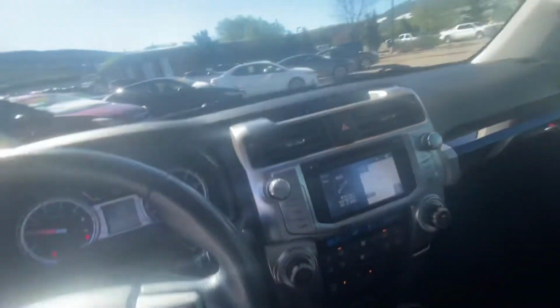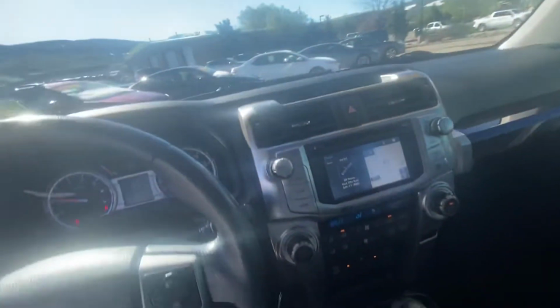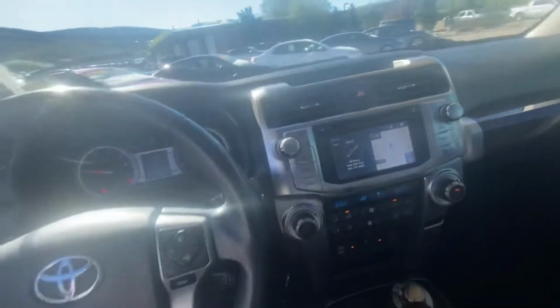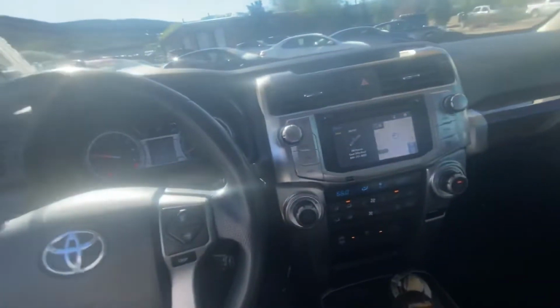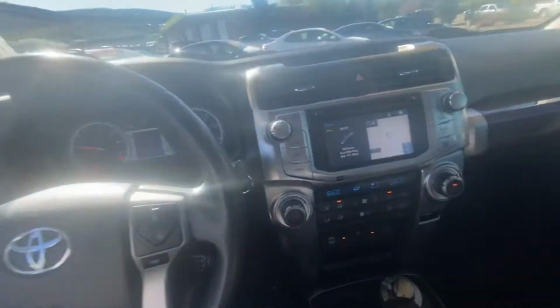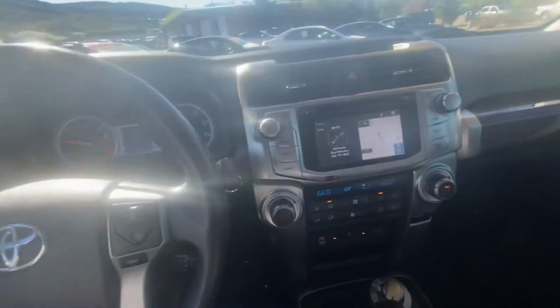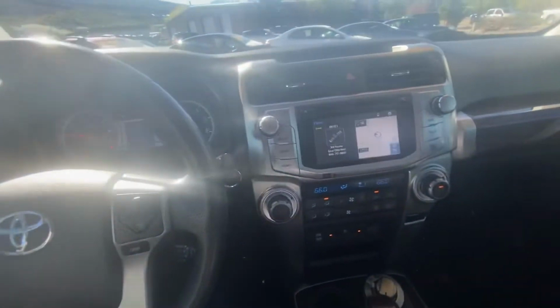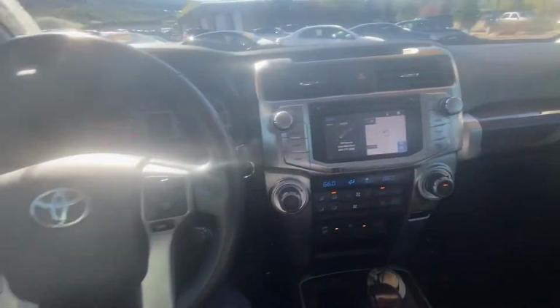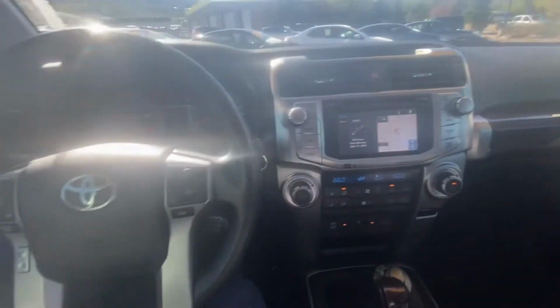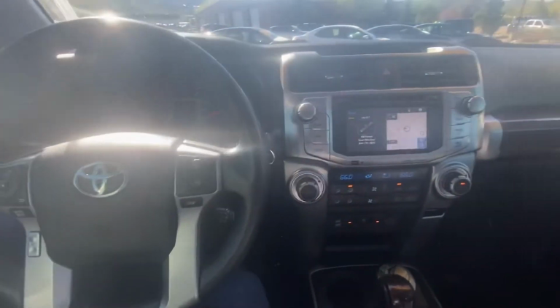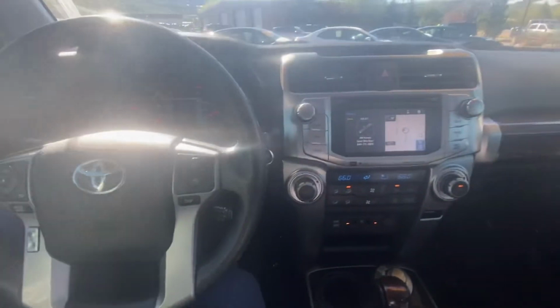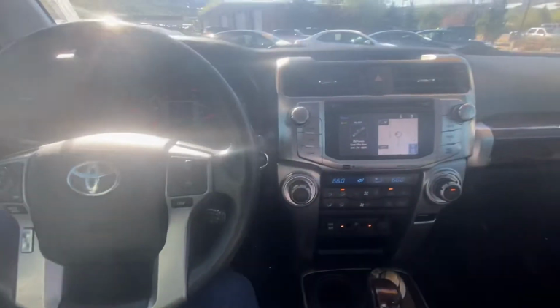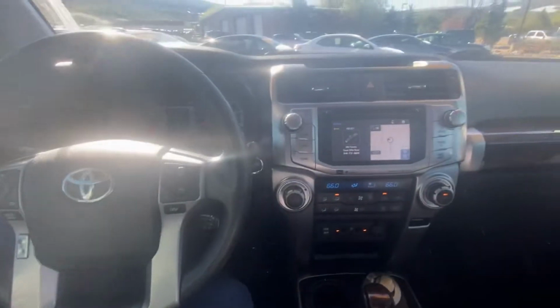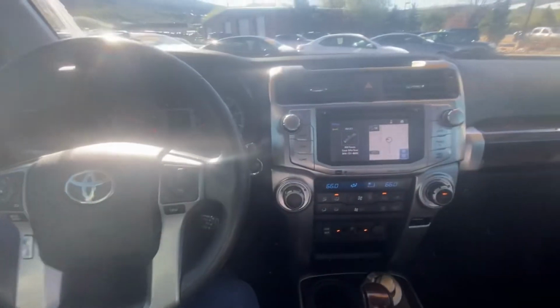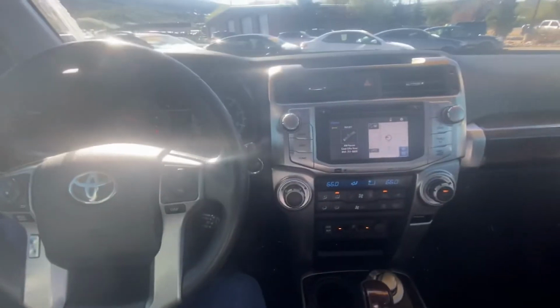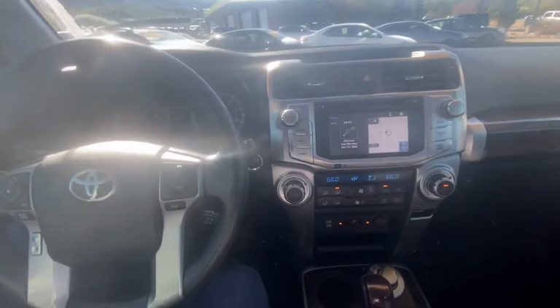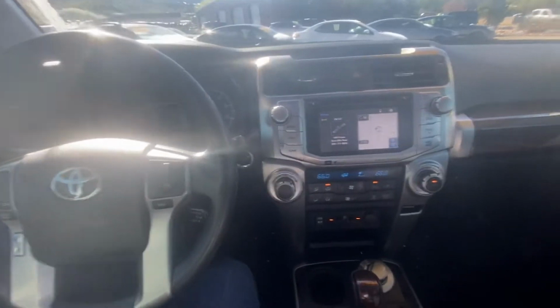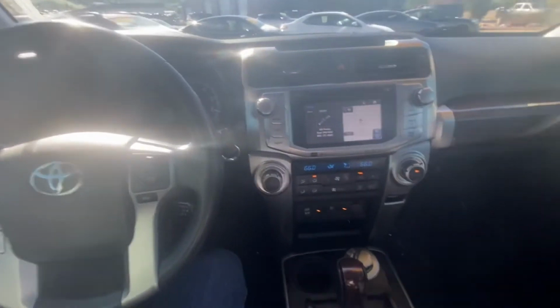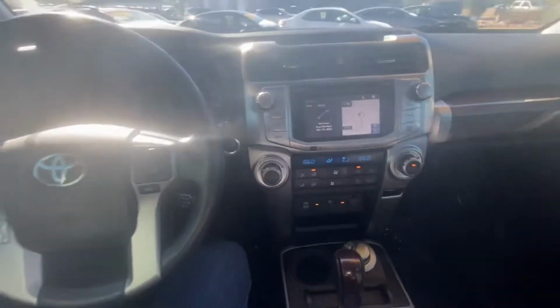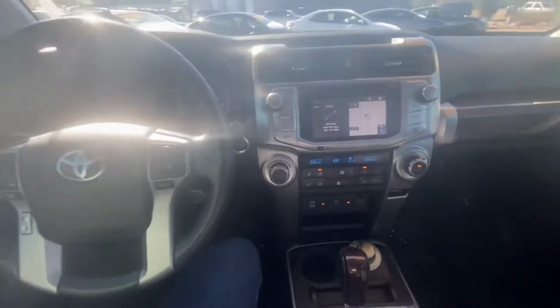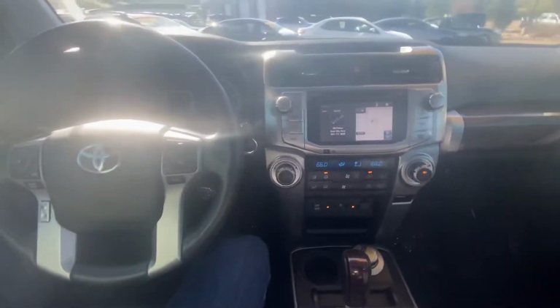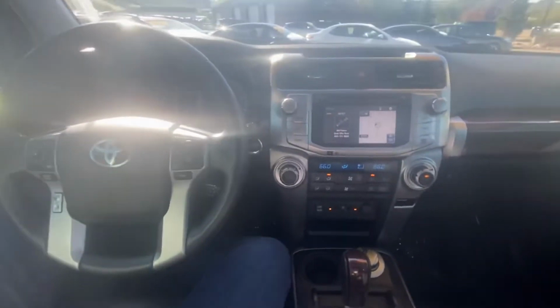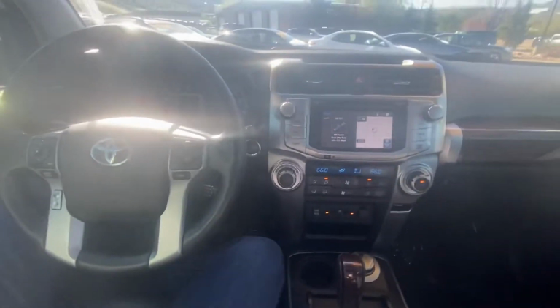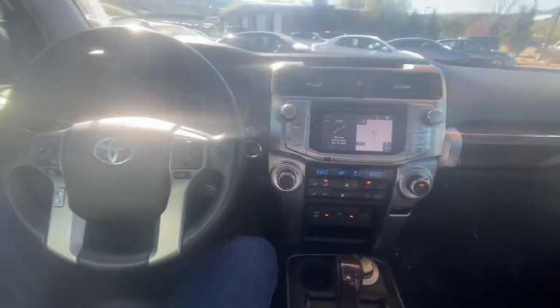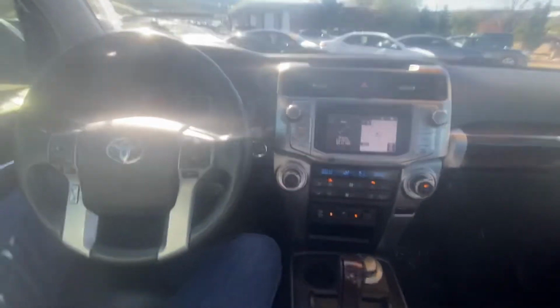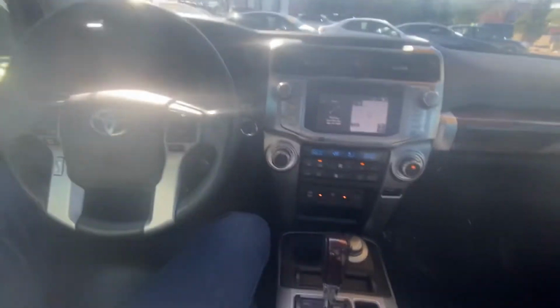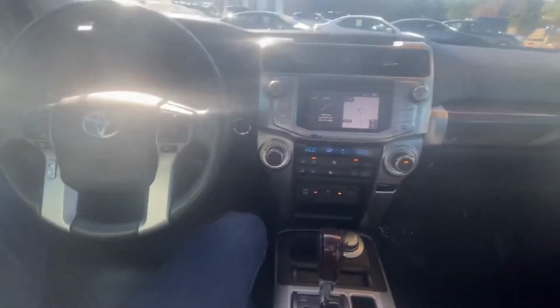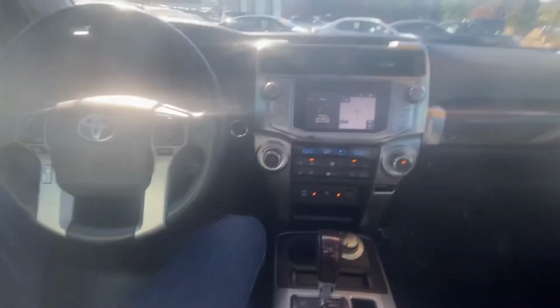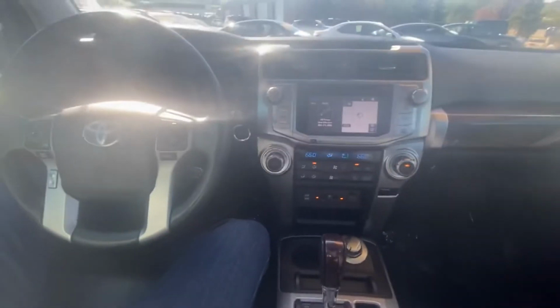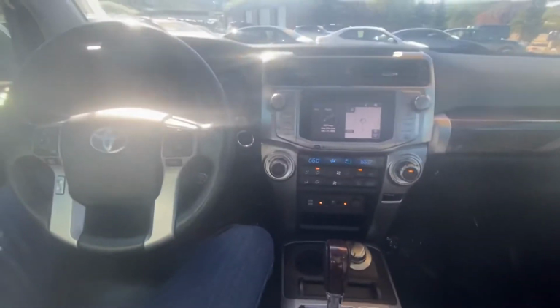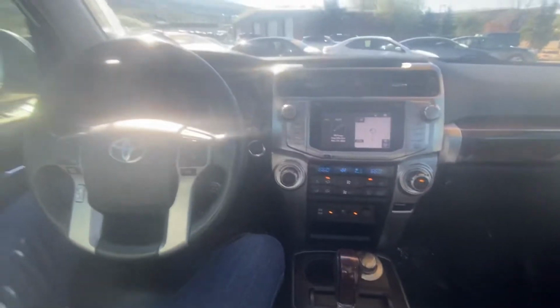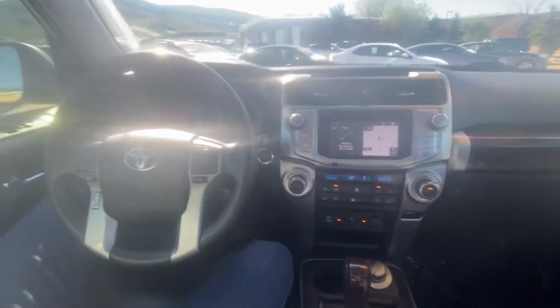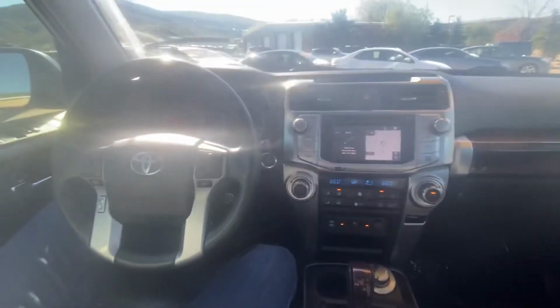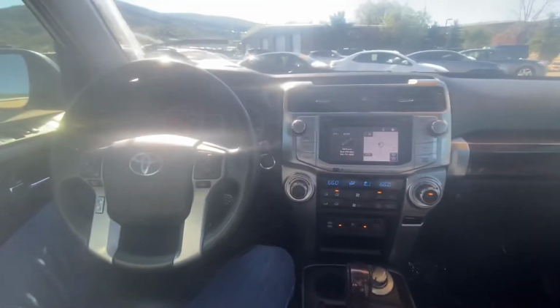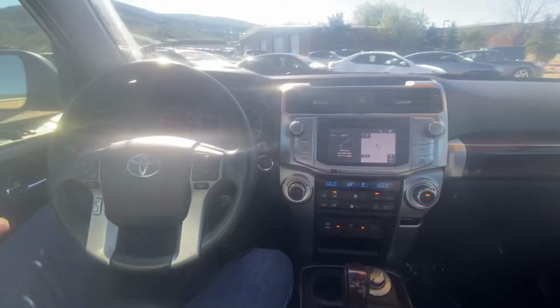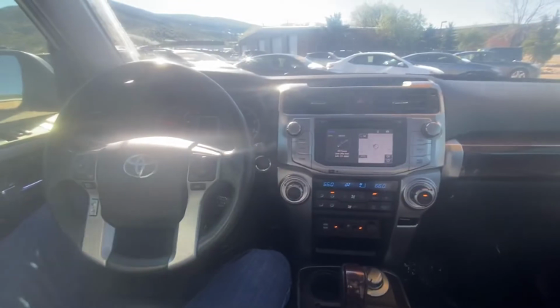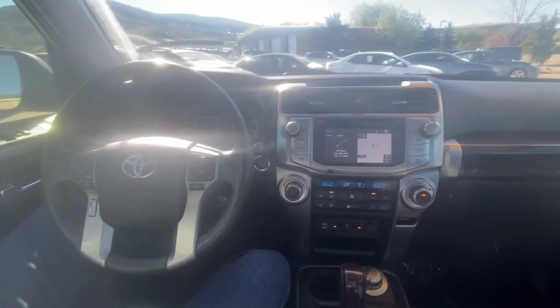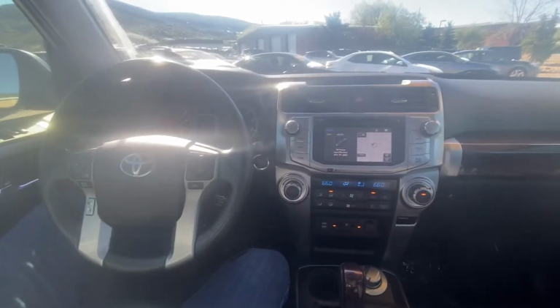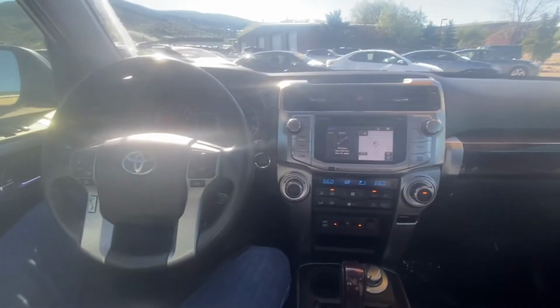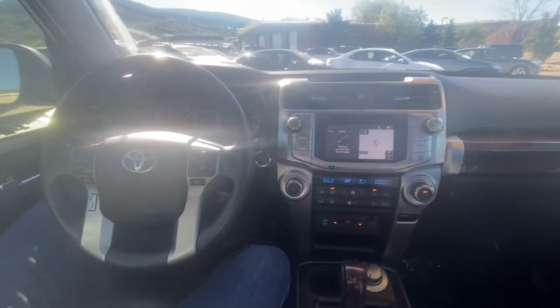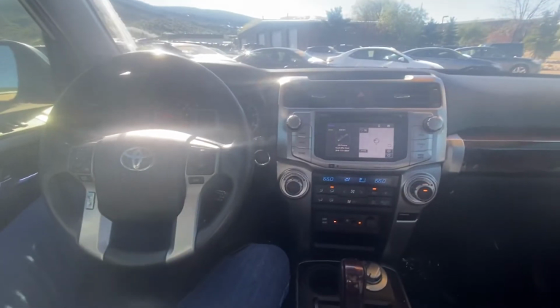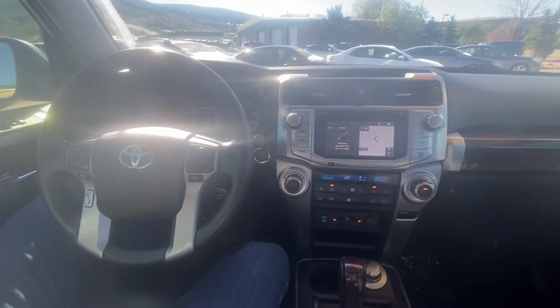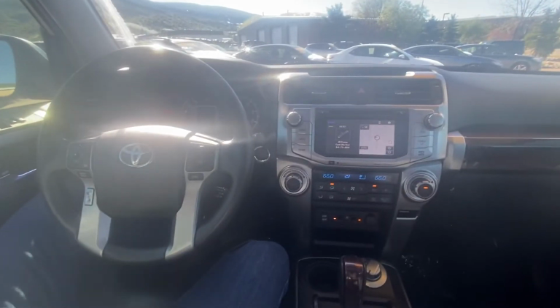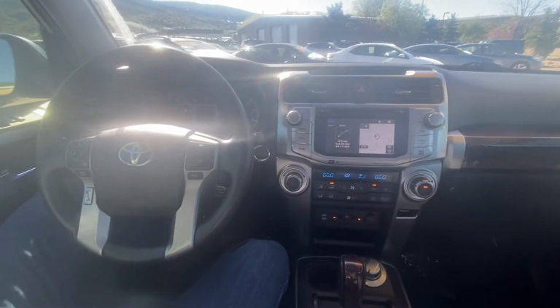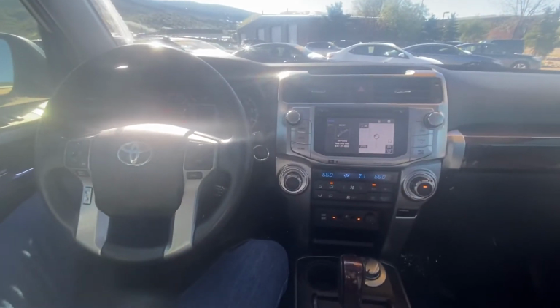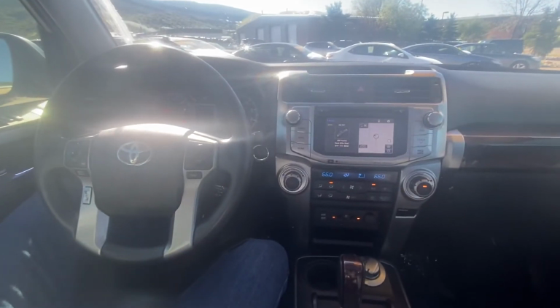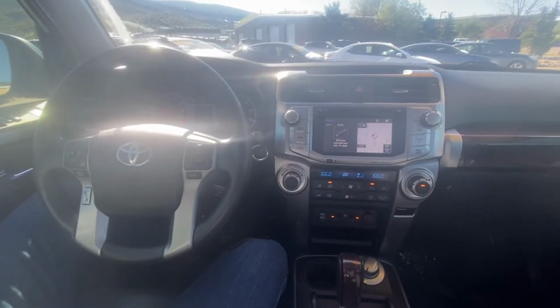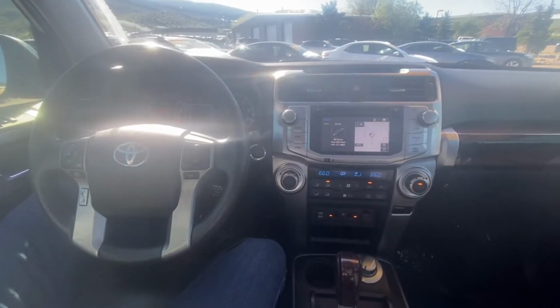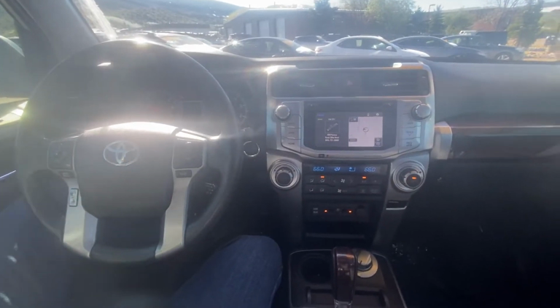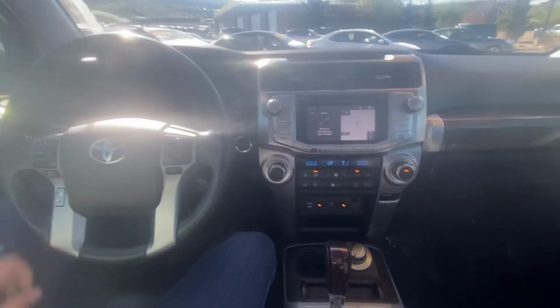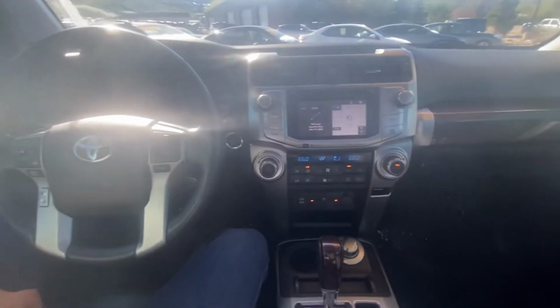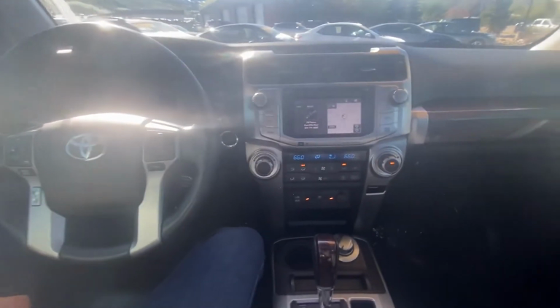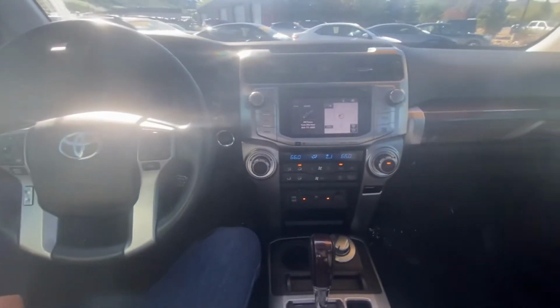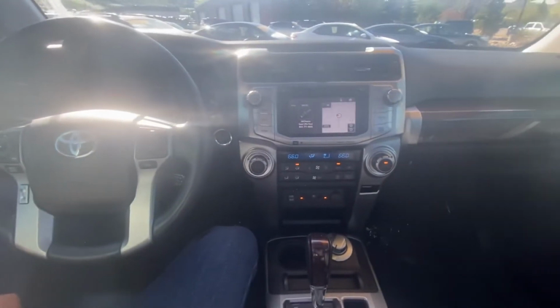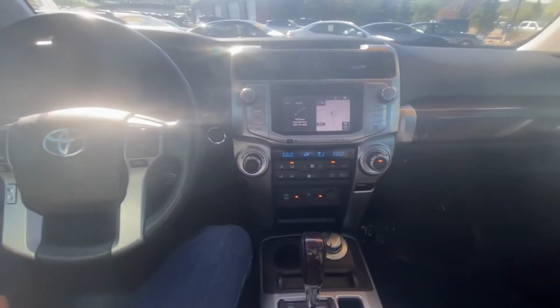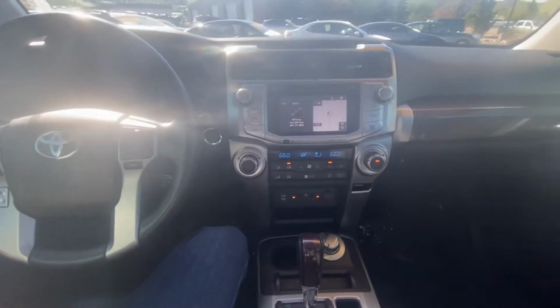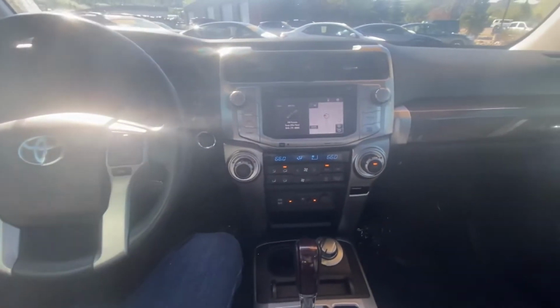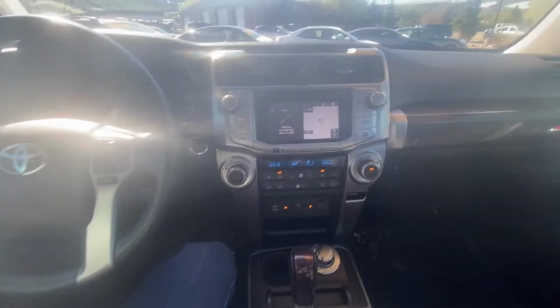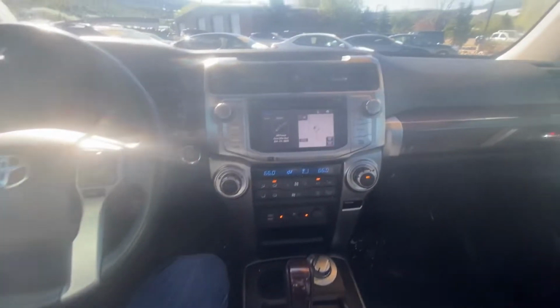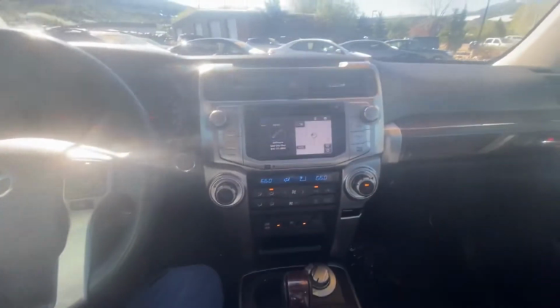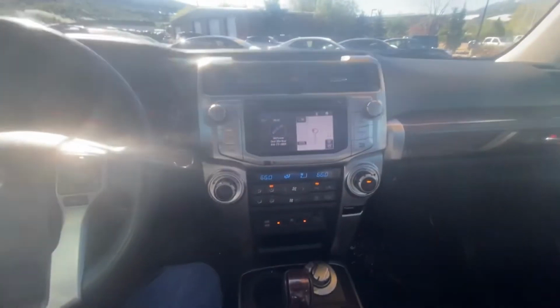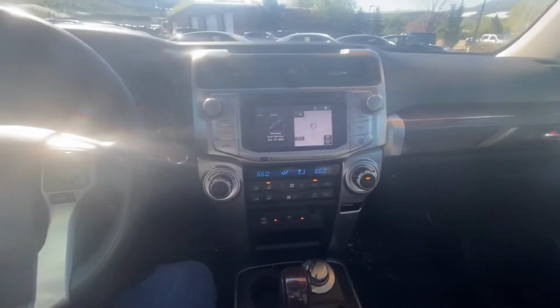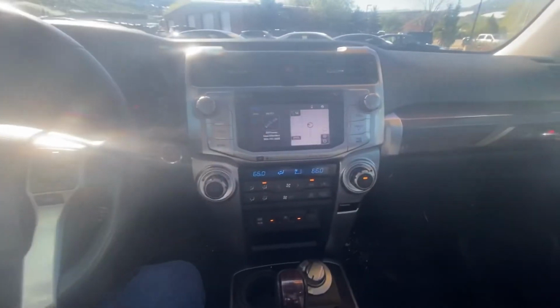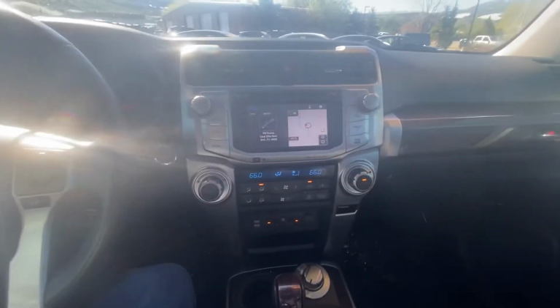All of our pre-owned vehicles are, of course, inspected. They go through a 276-point inspection and a safety inspection.